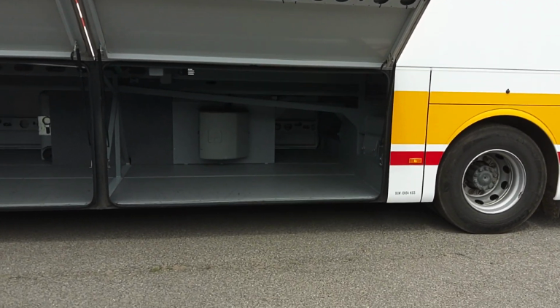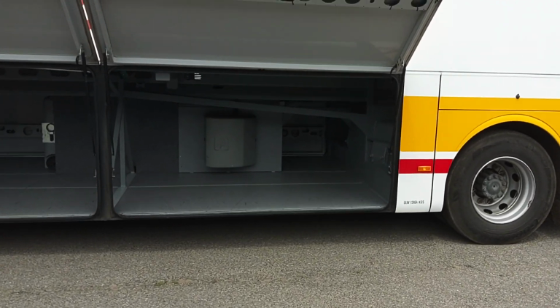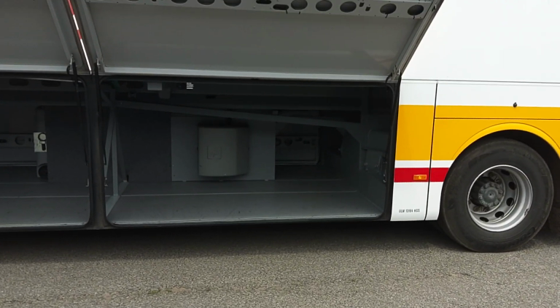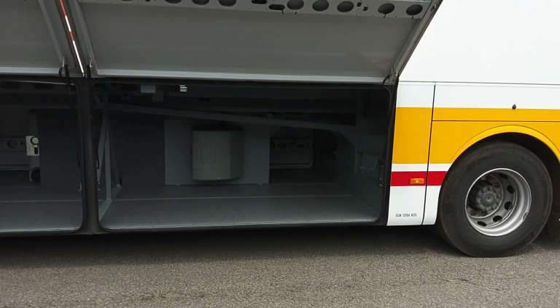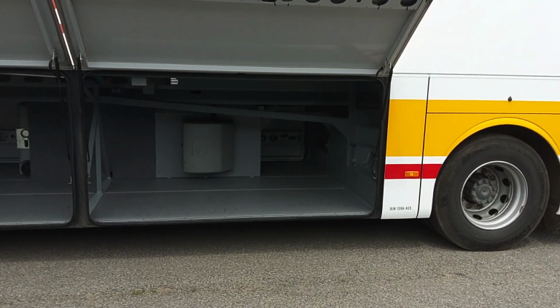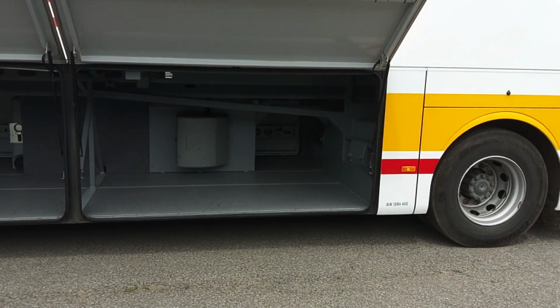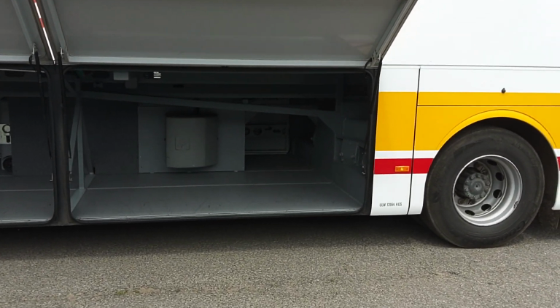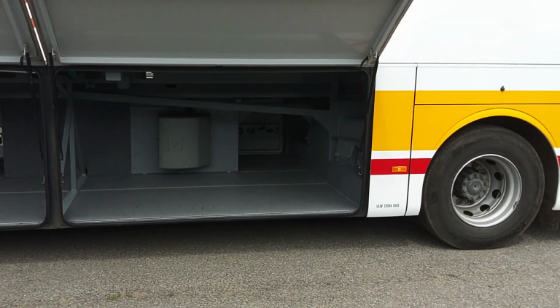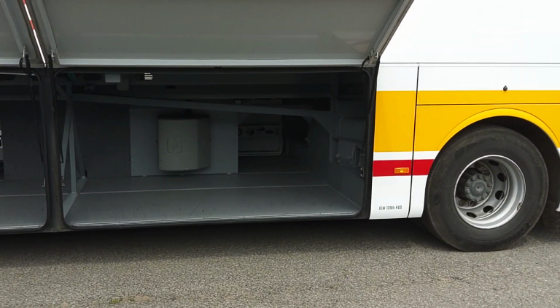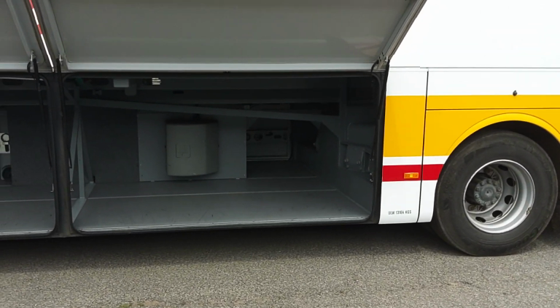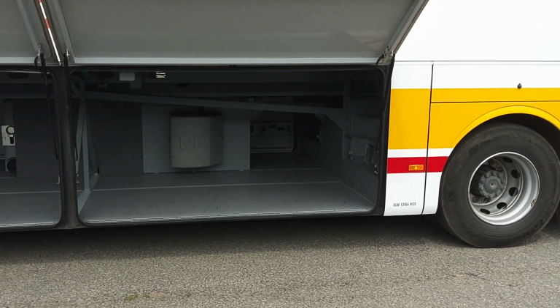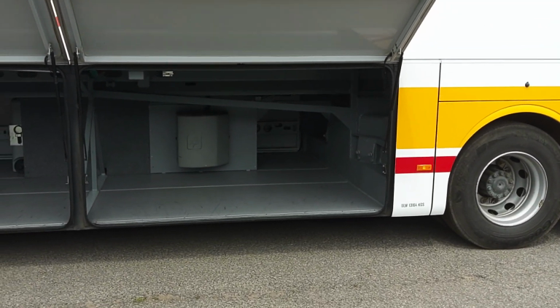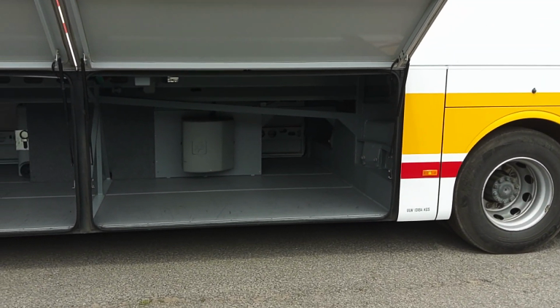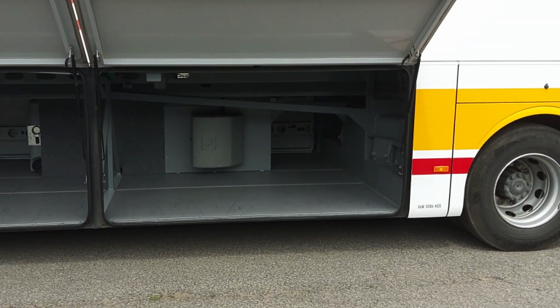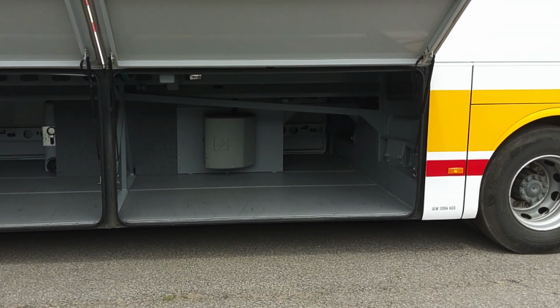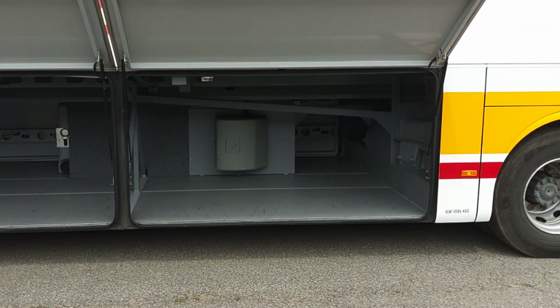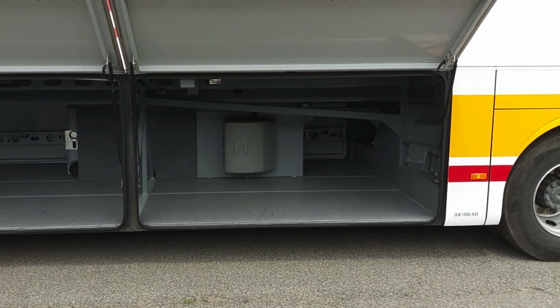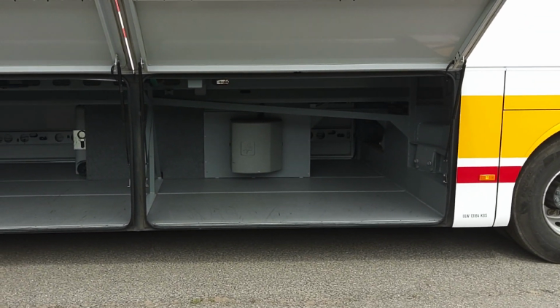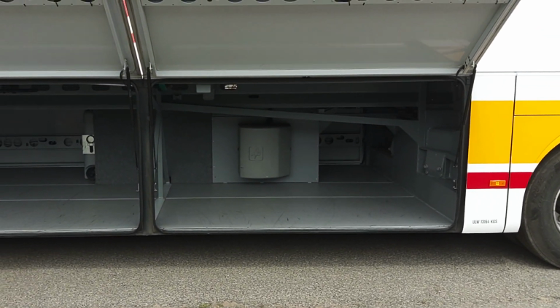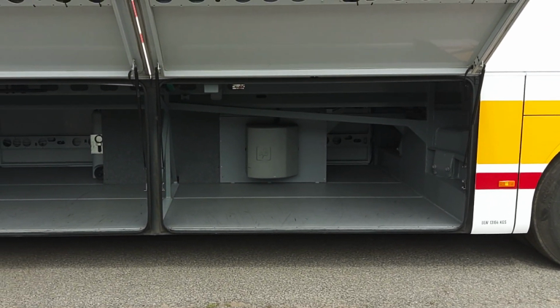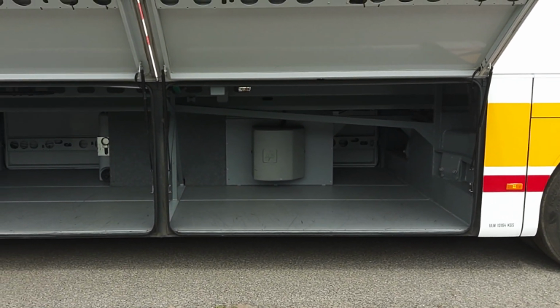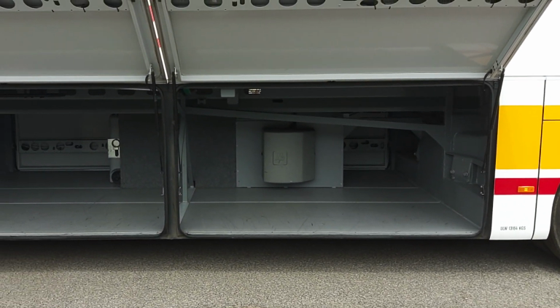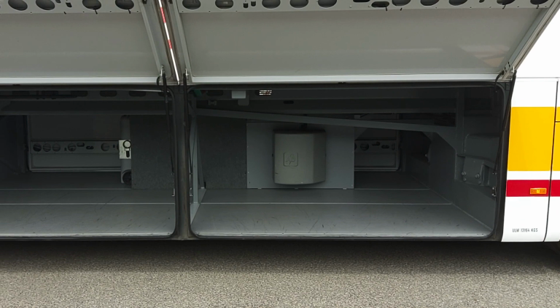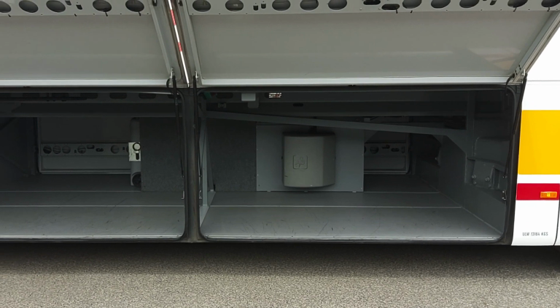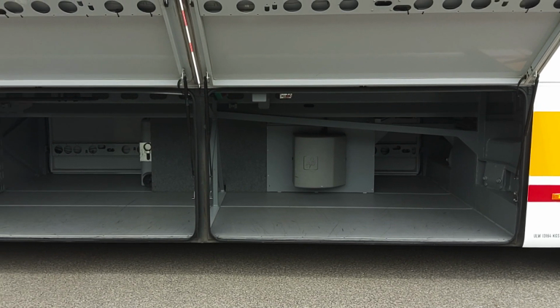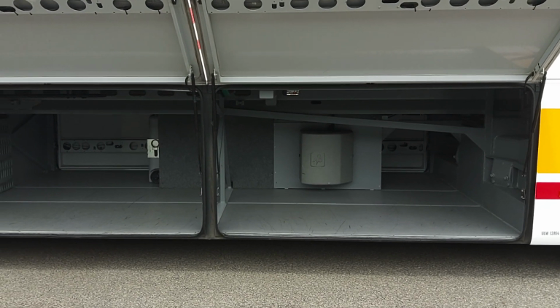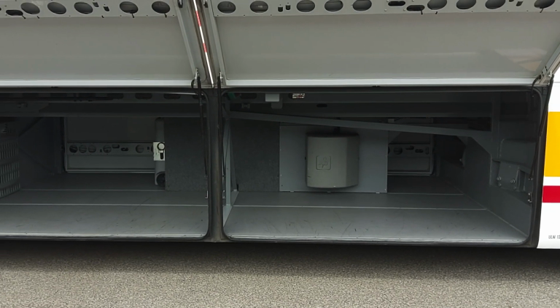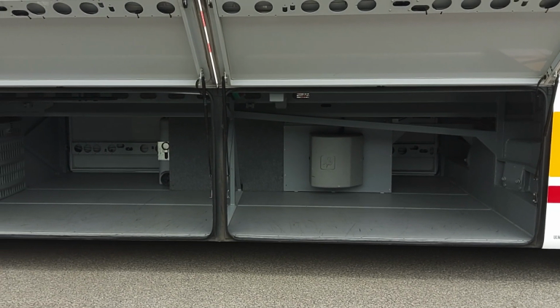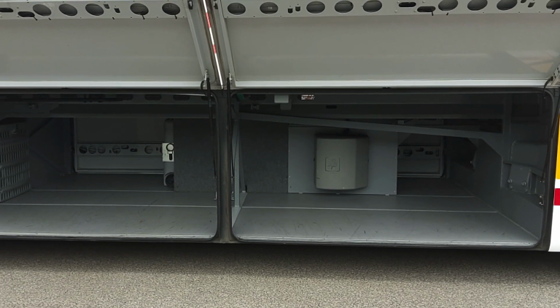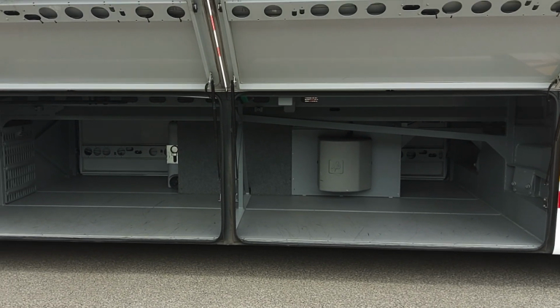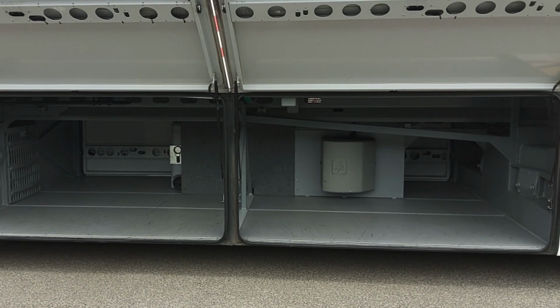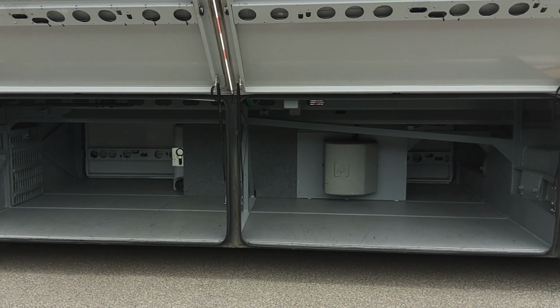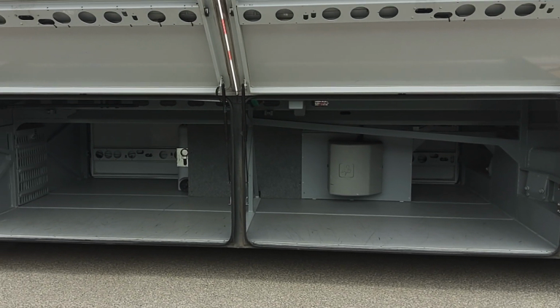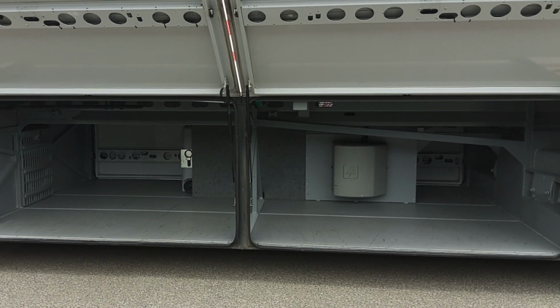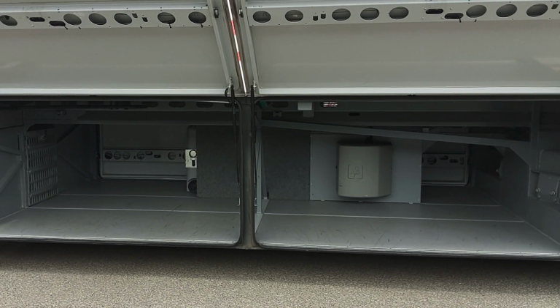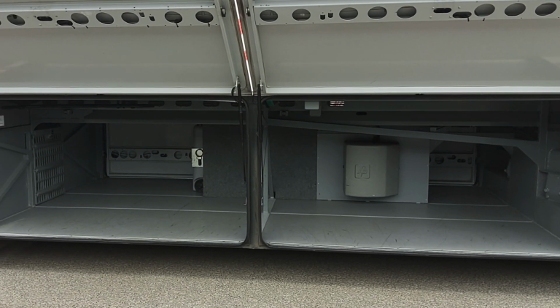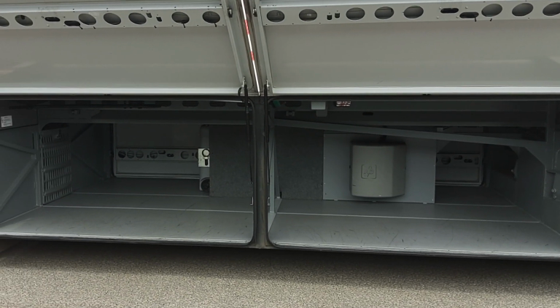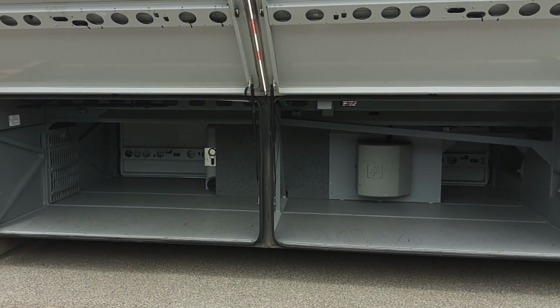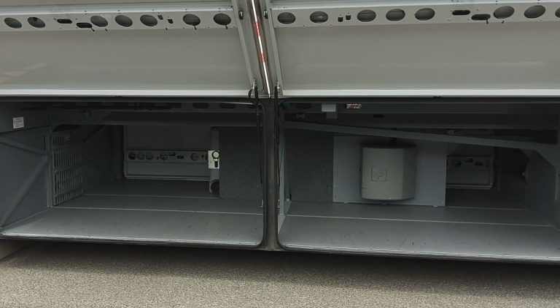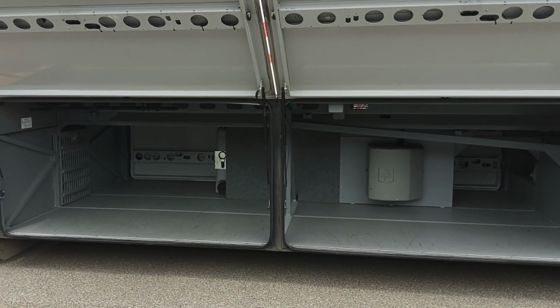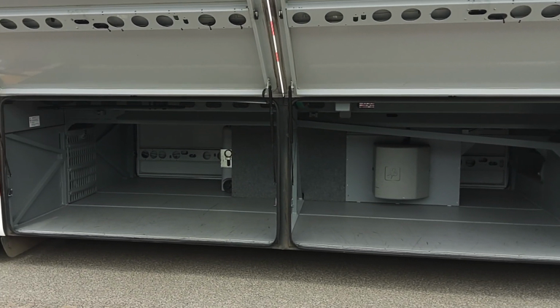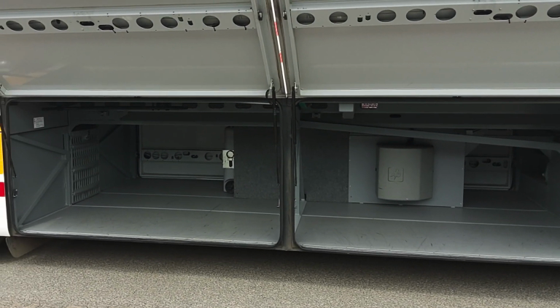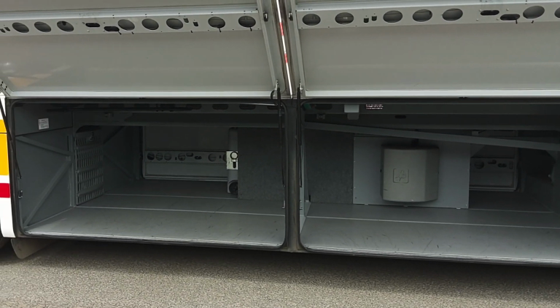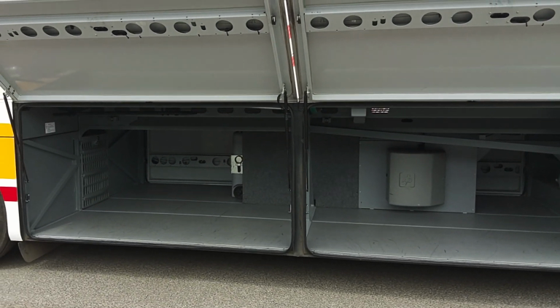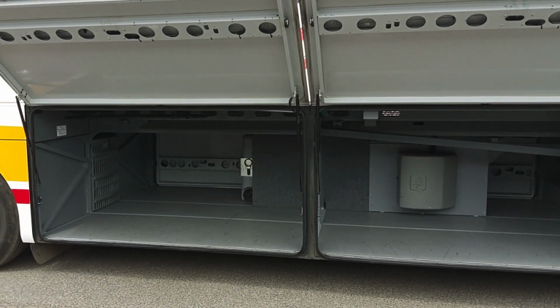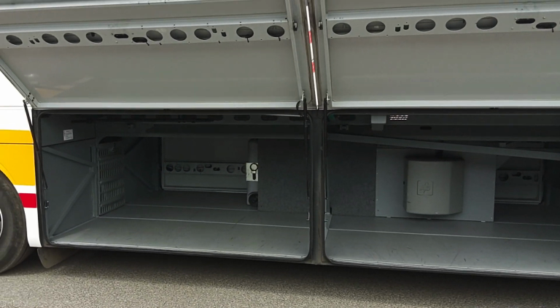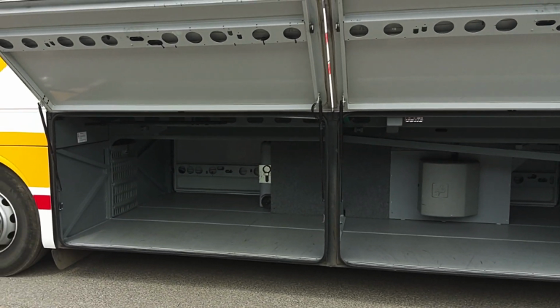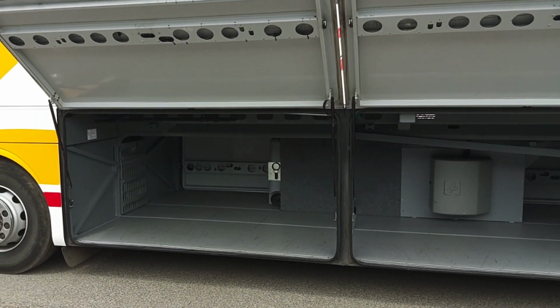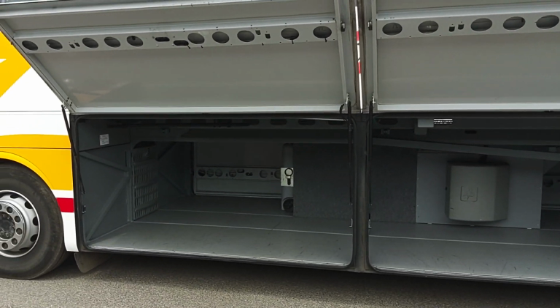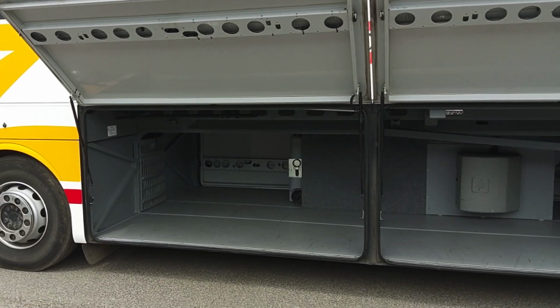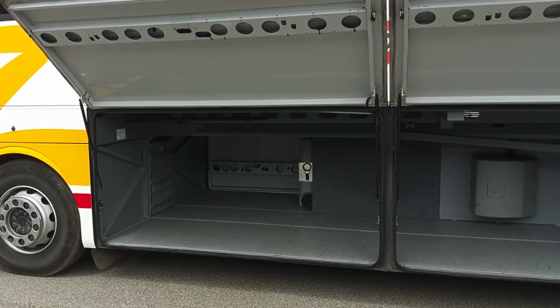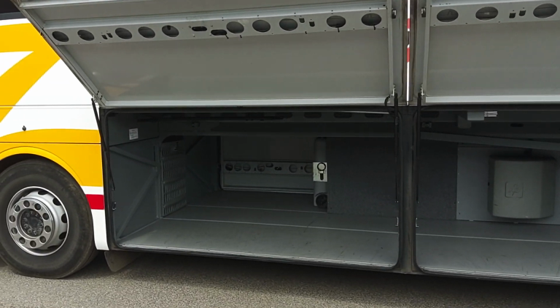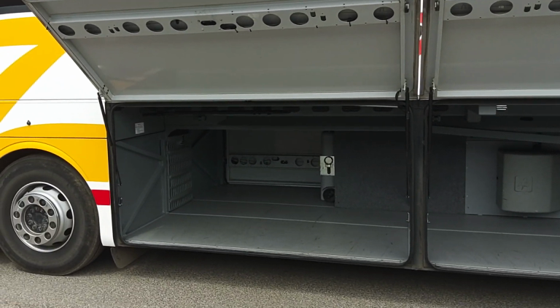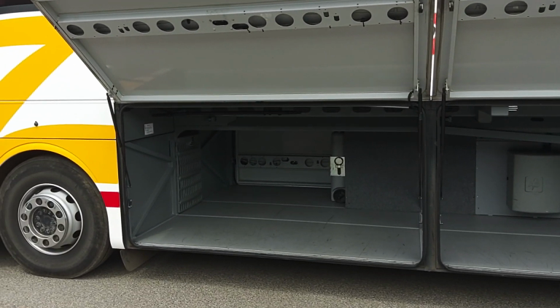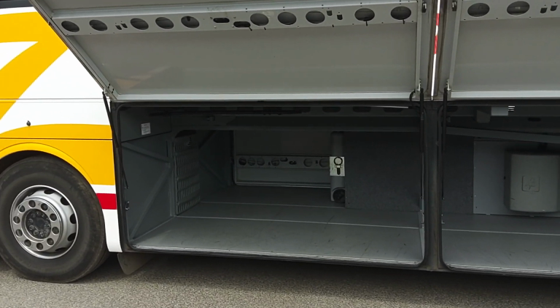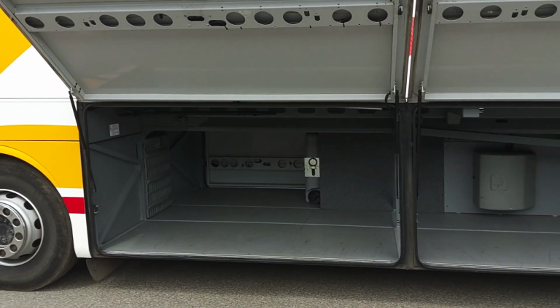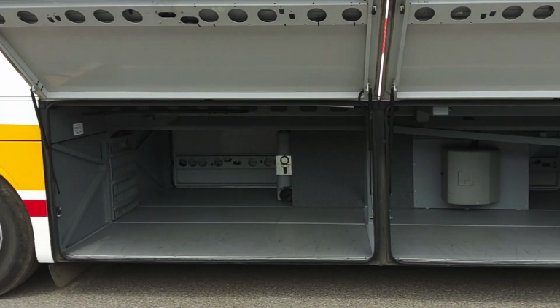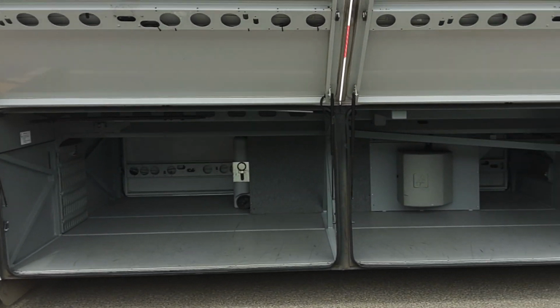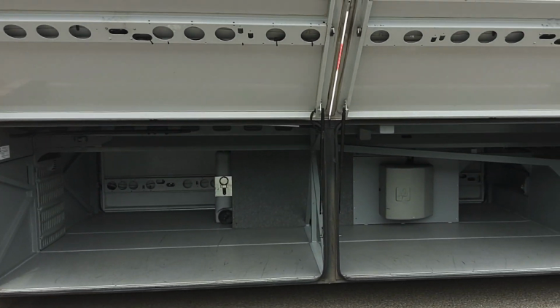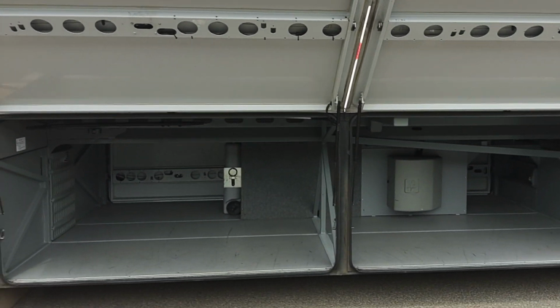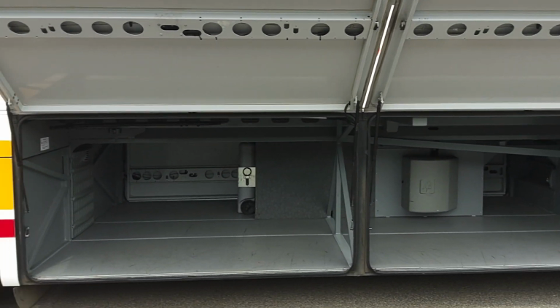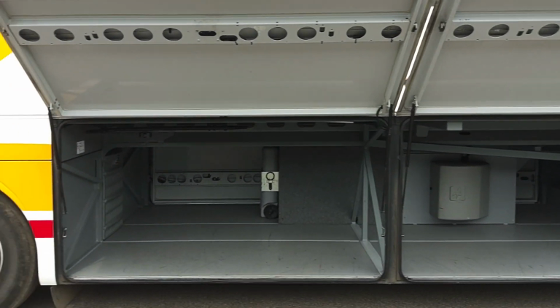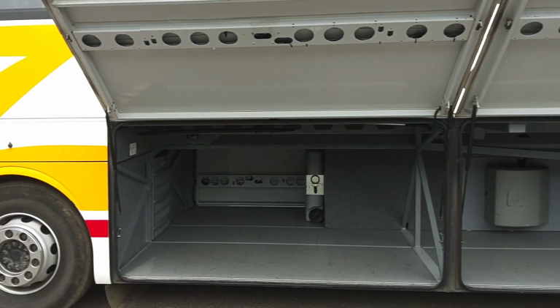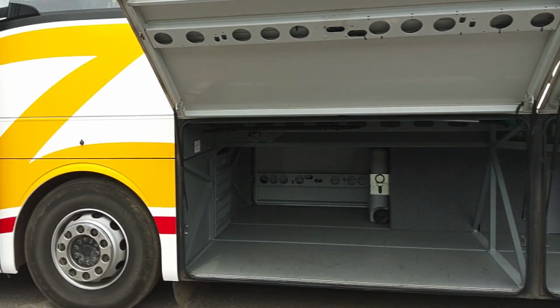Central locking on the lockers operates off the dashboard, and there's loads of luggage space on a Turismo as you can see.